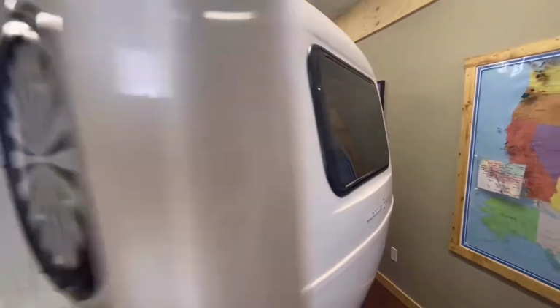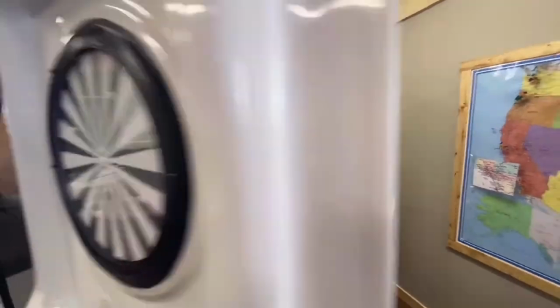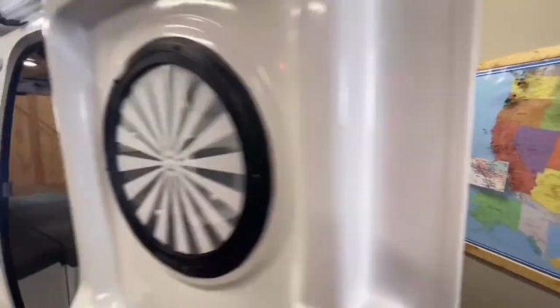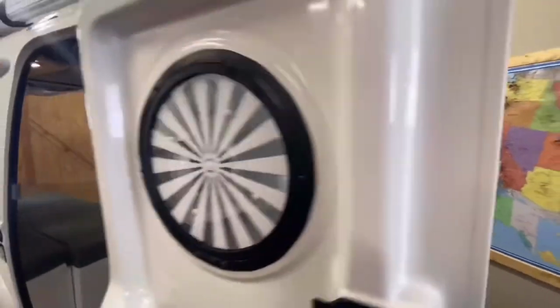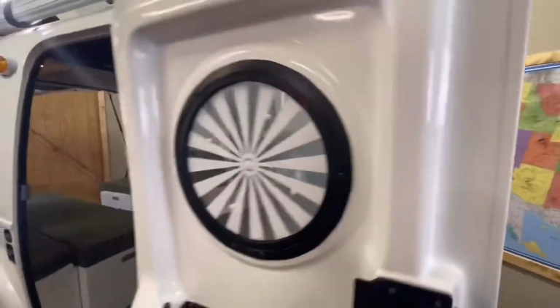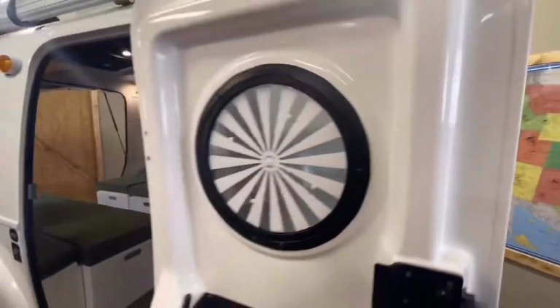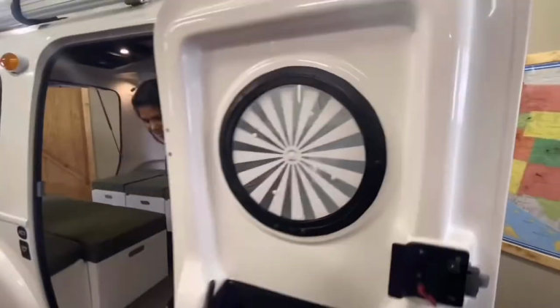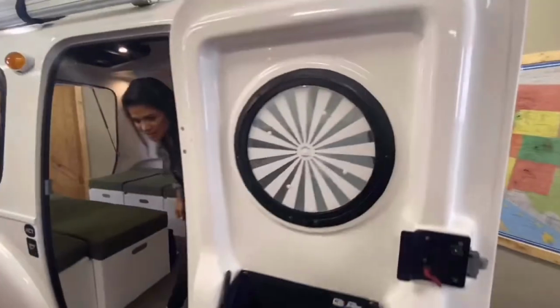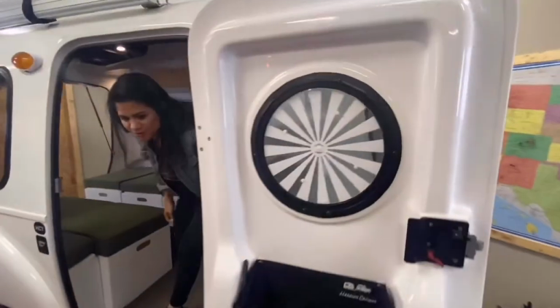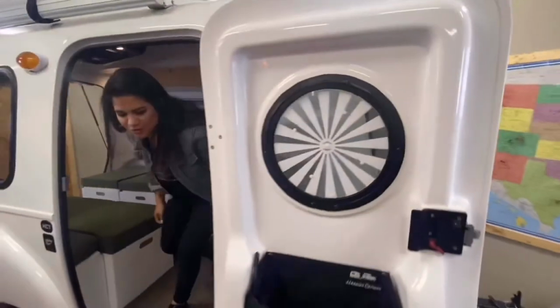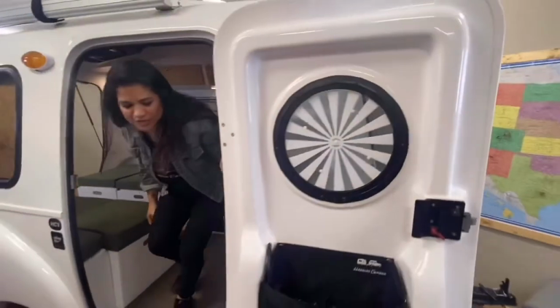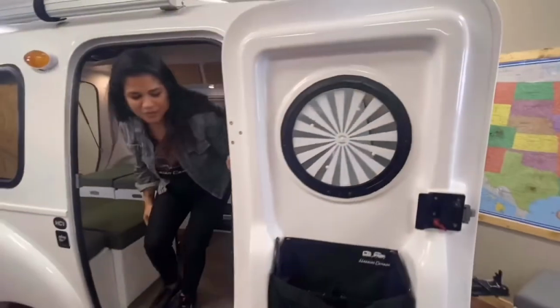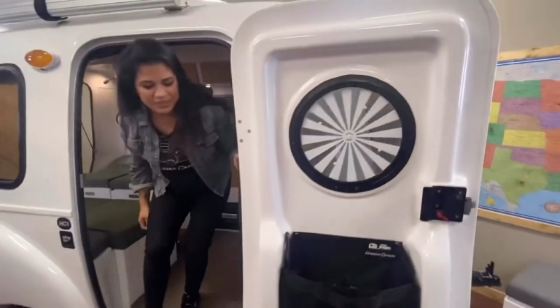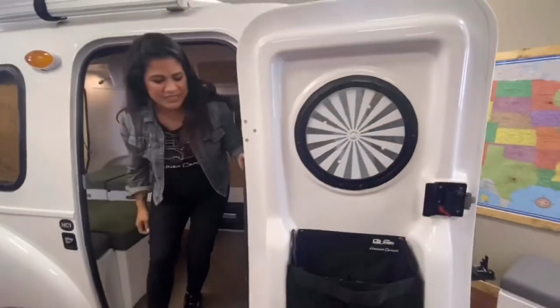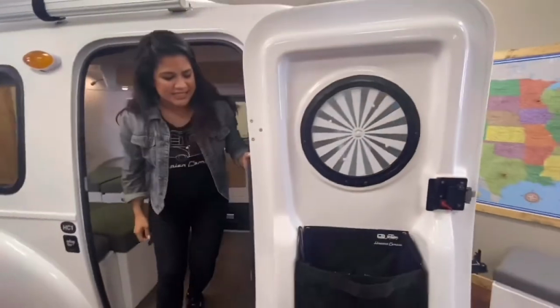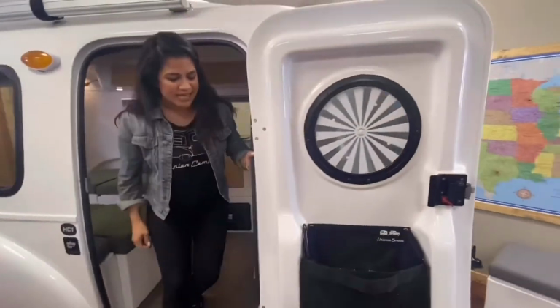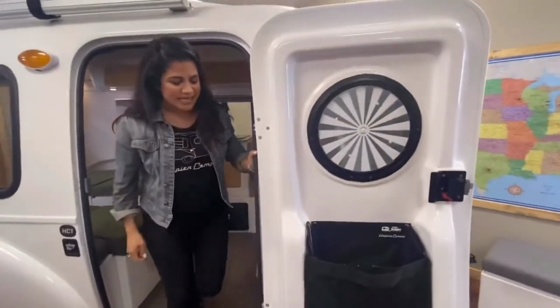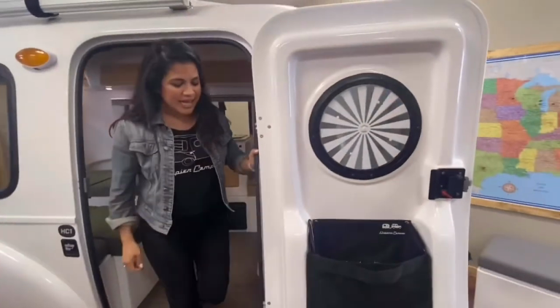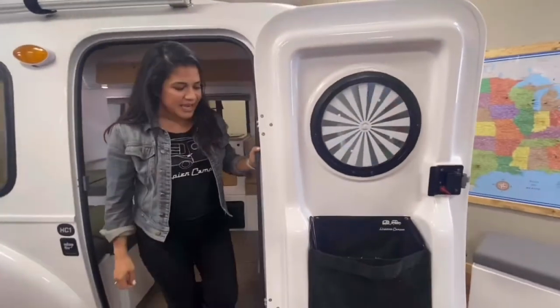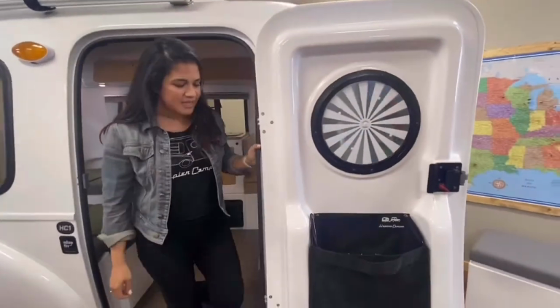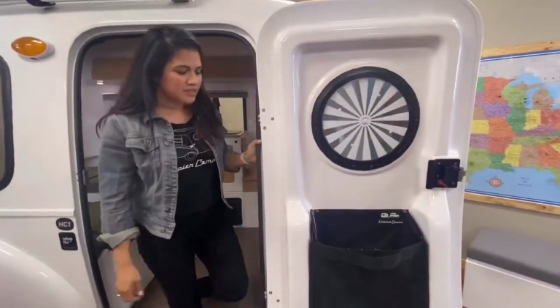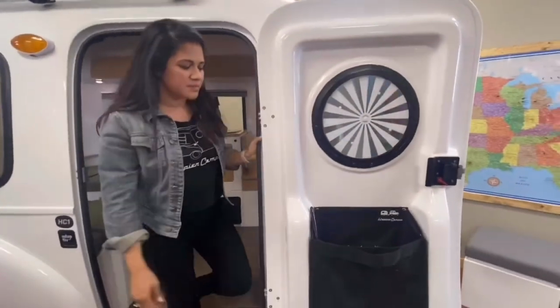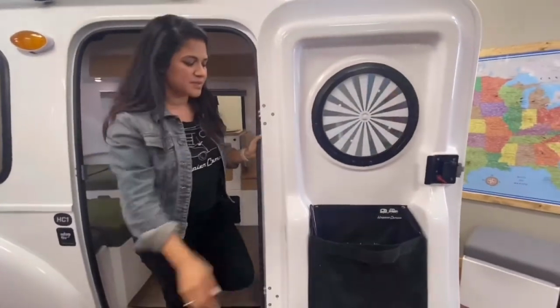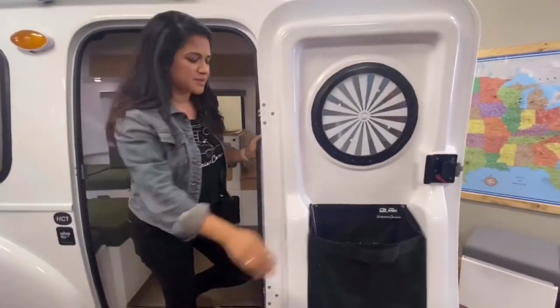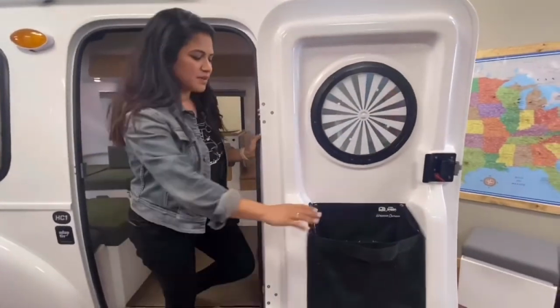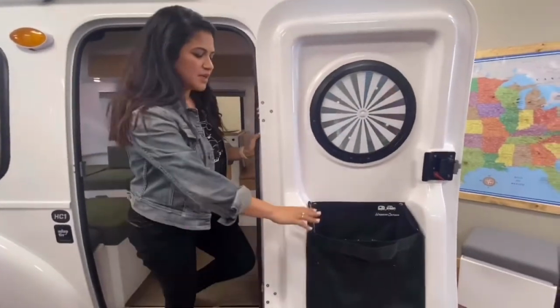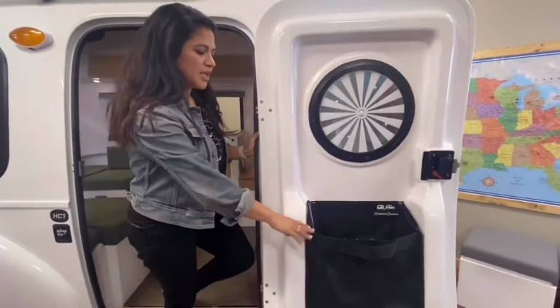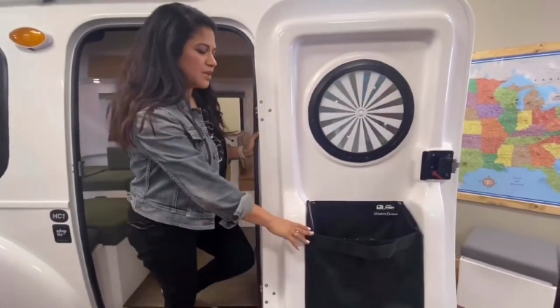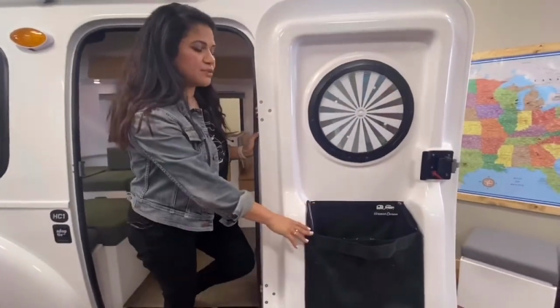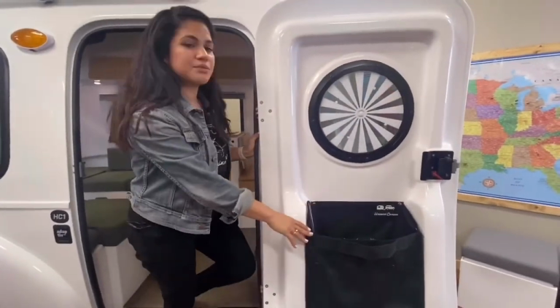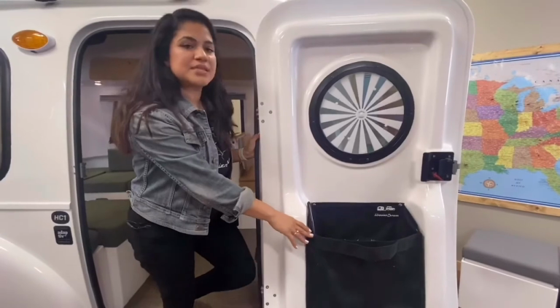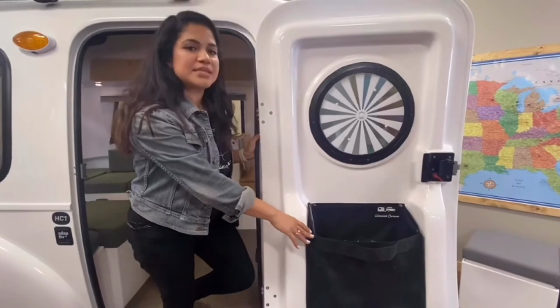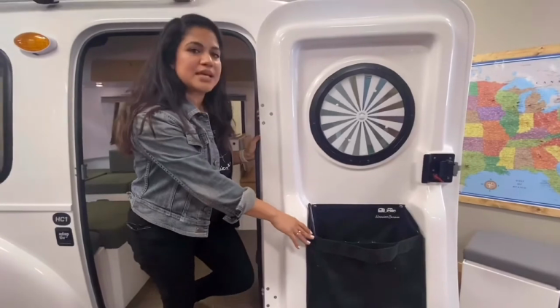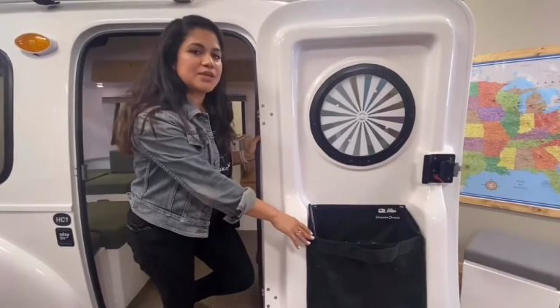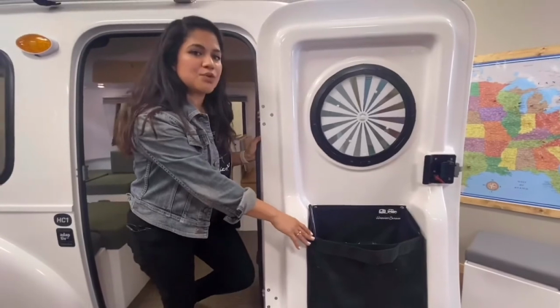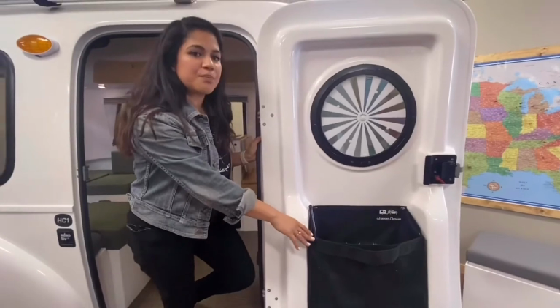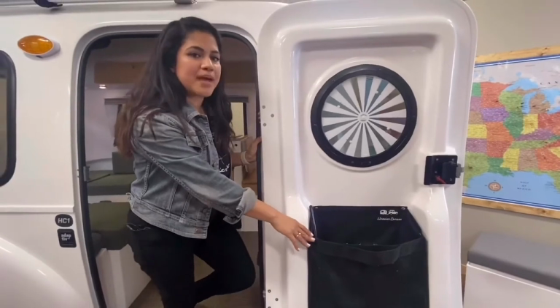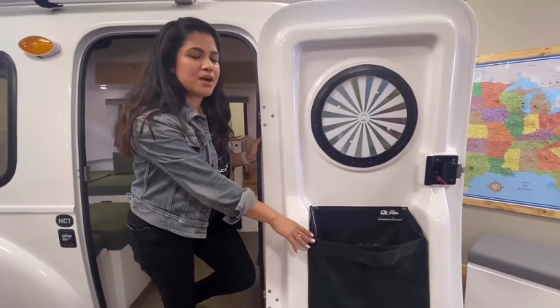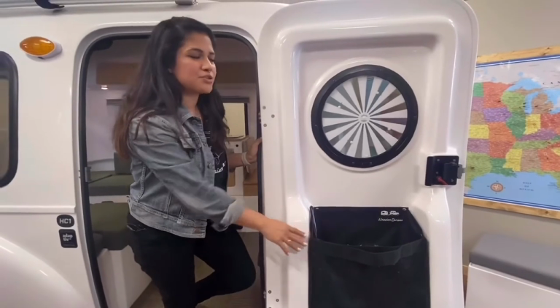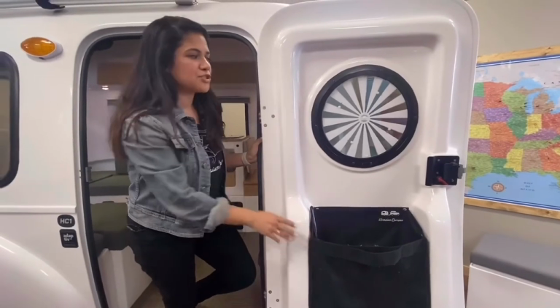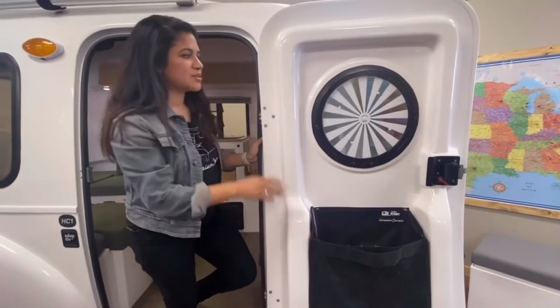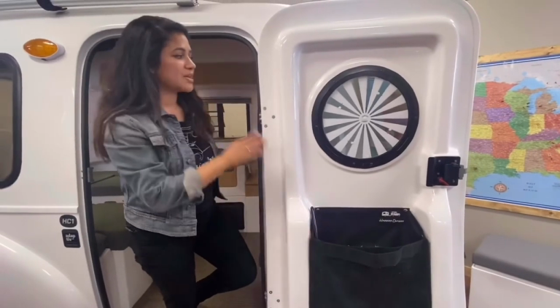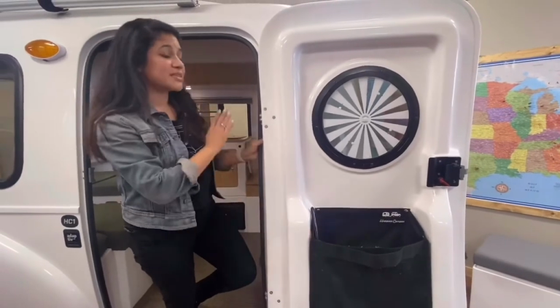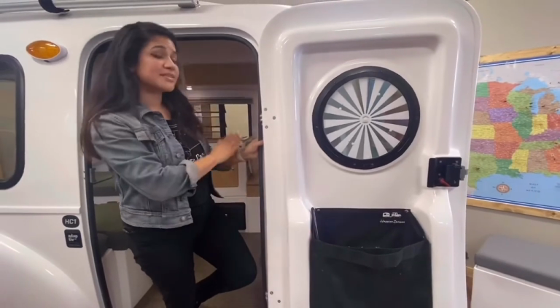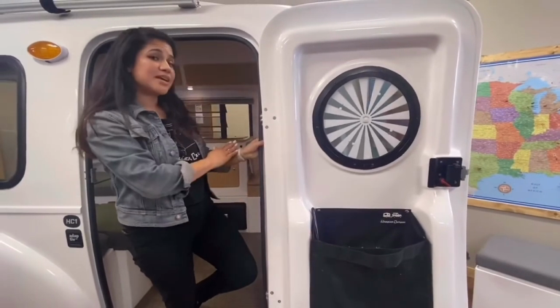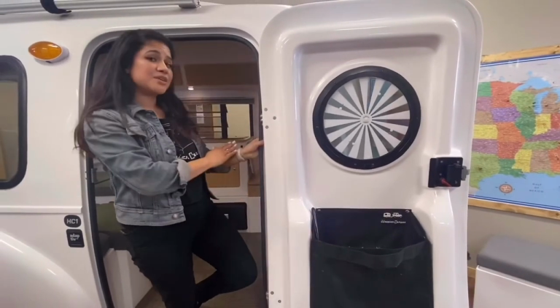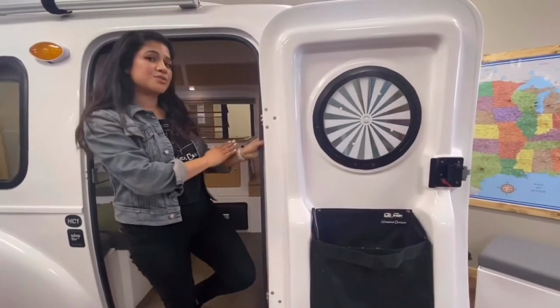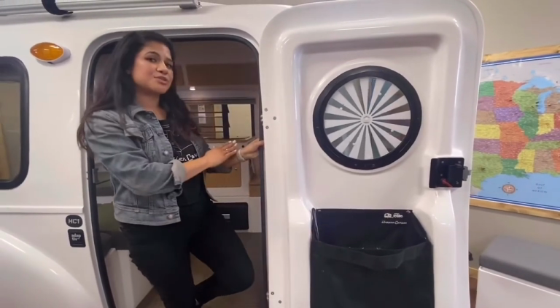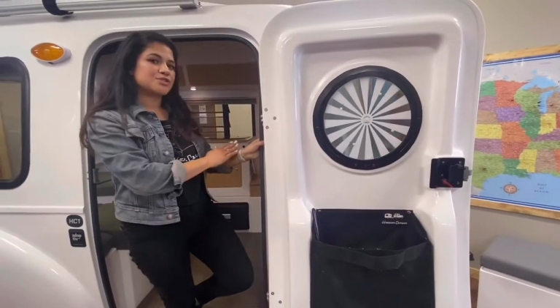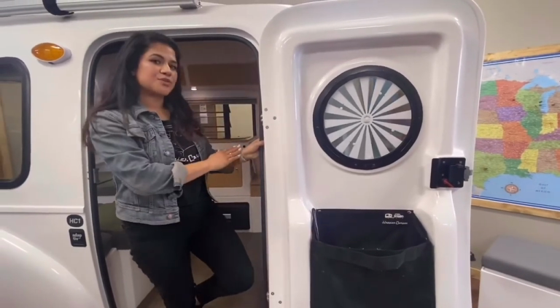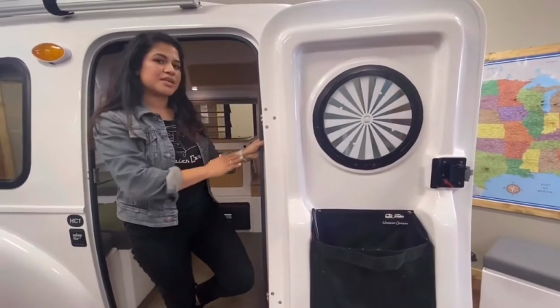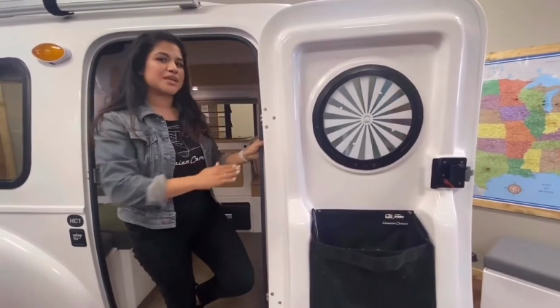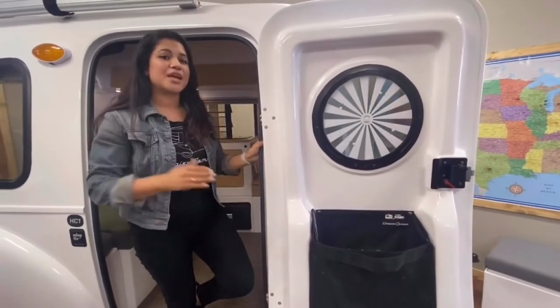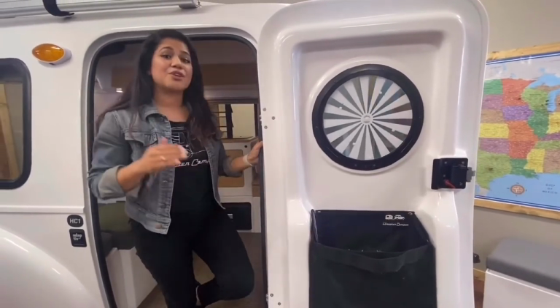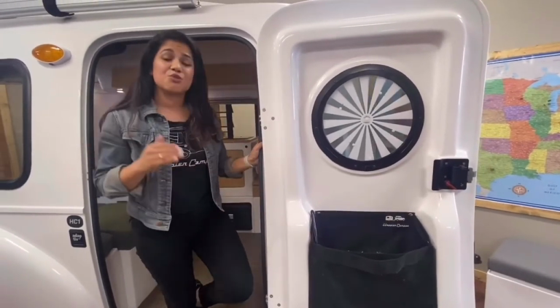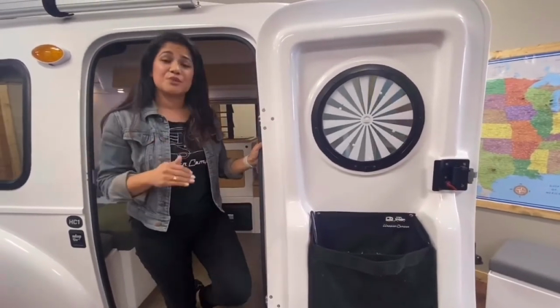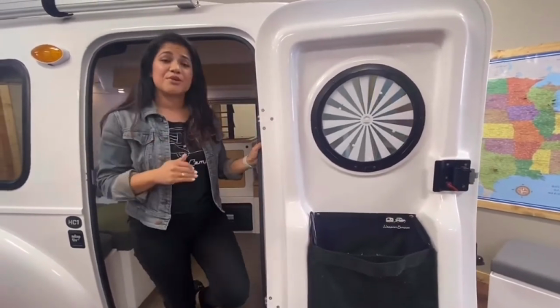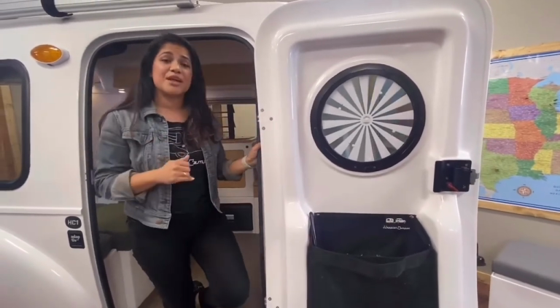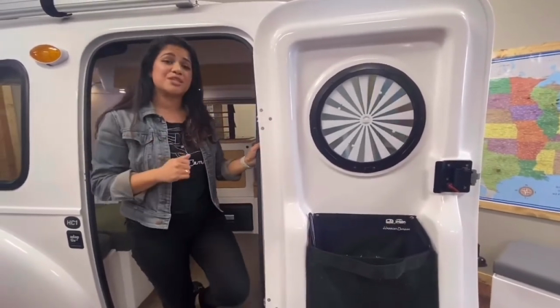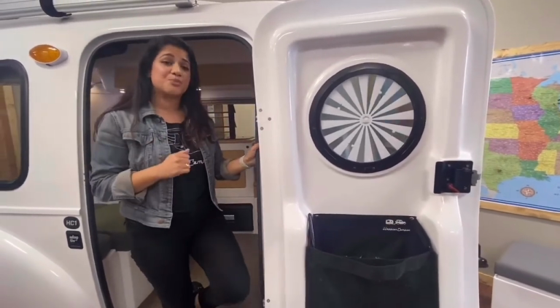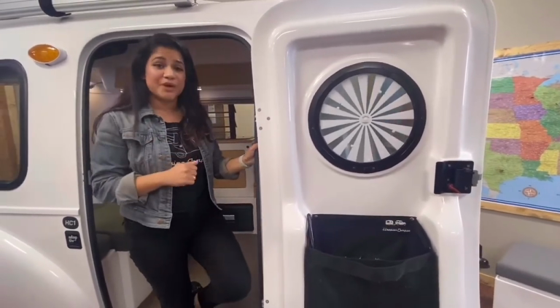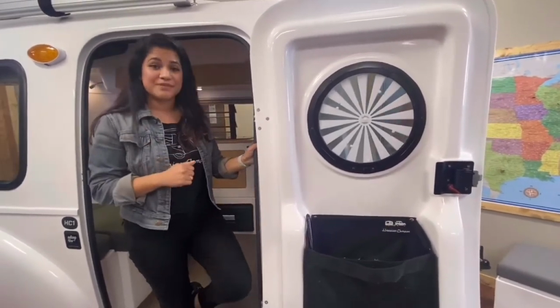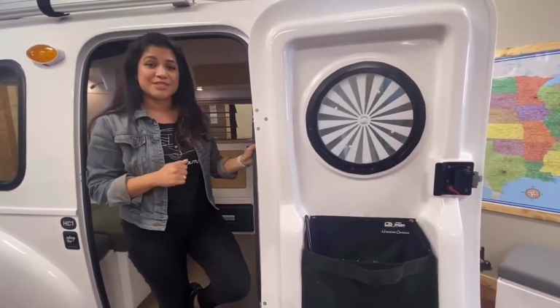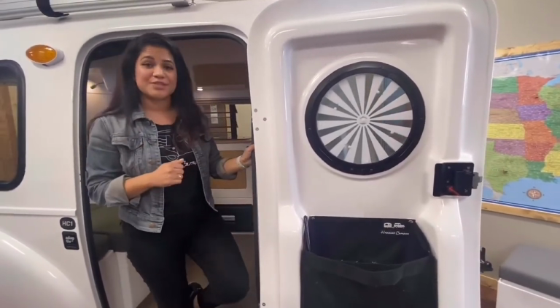Newly redesigned items include the side door pouch, a side door screen, and your rear hatch privacy screen.